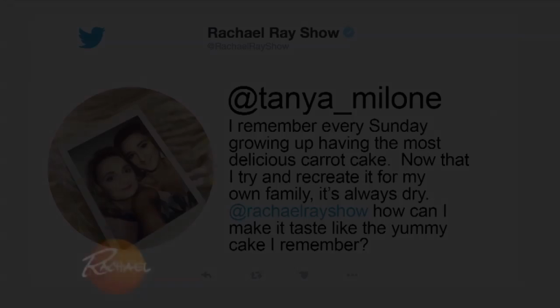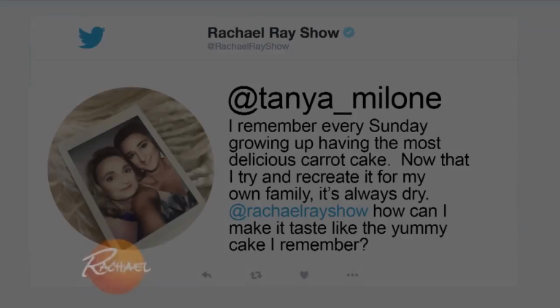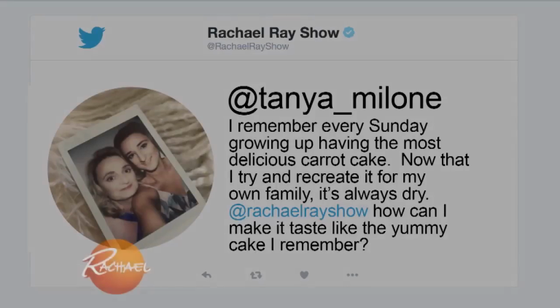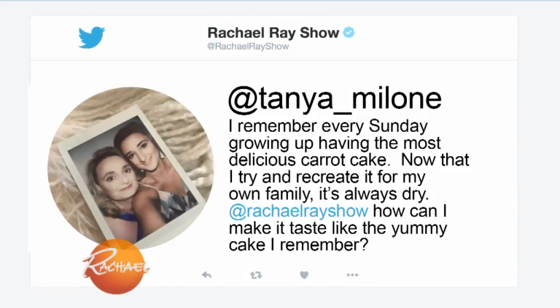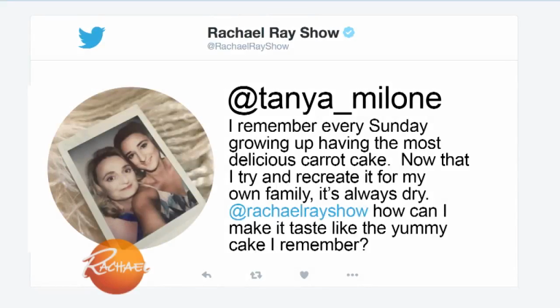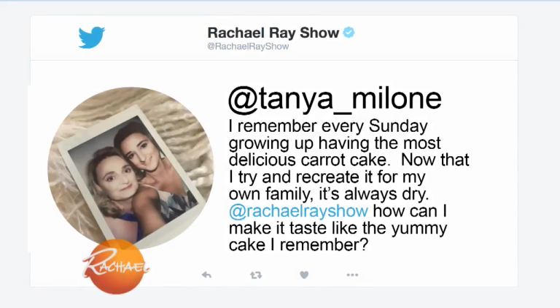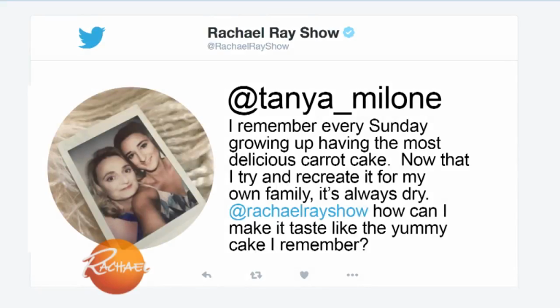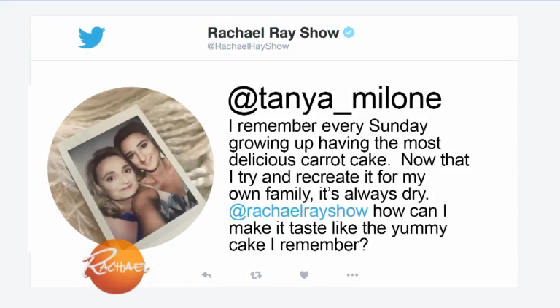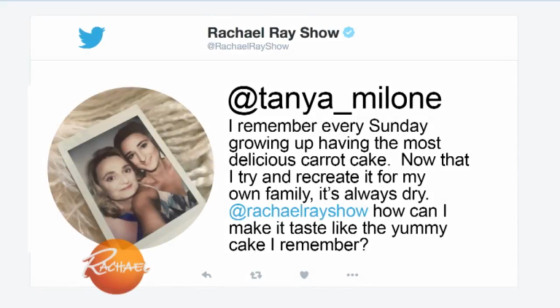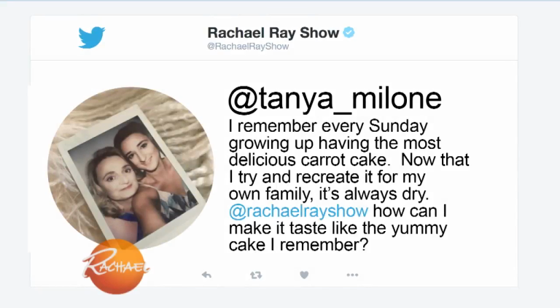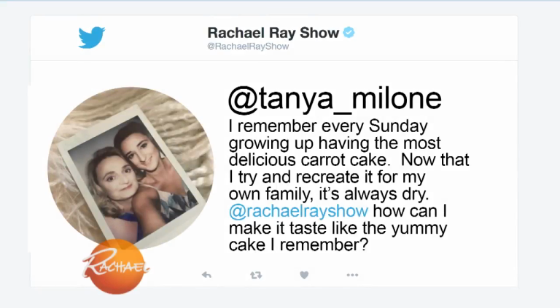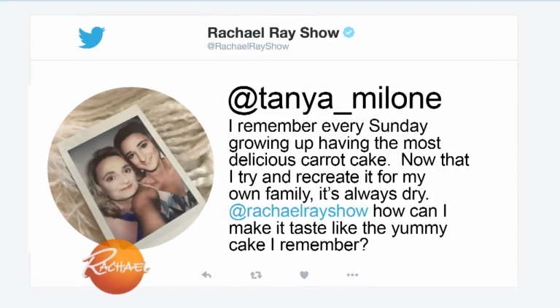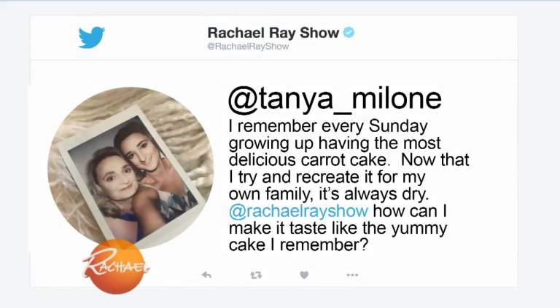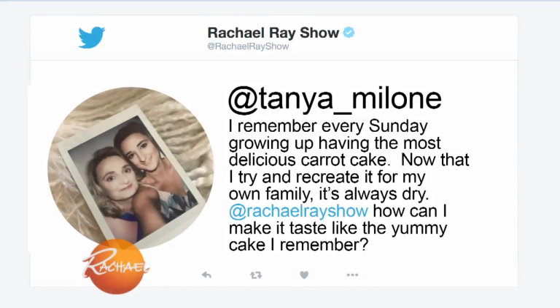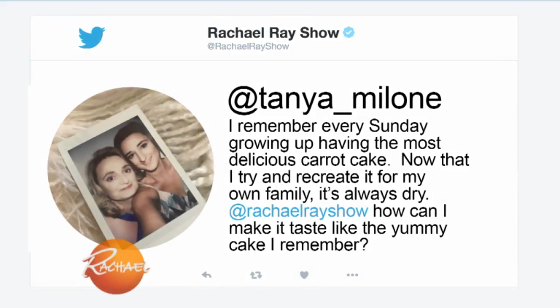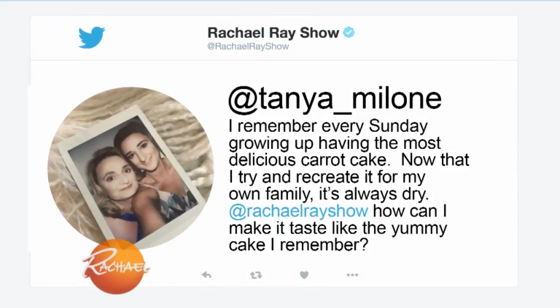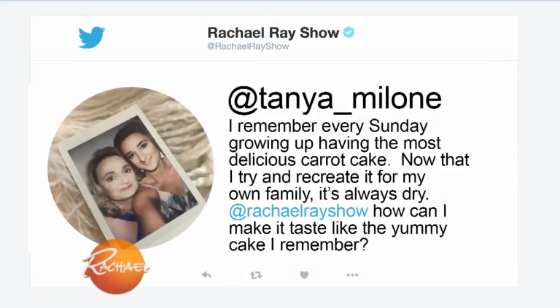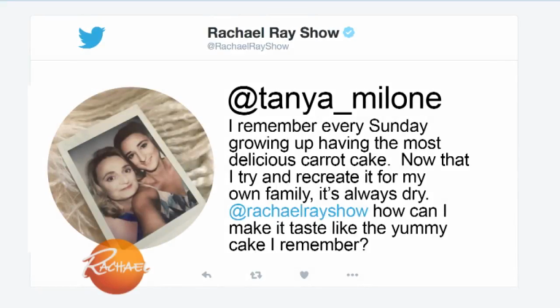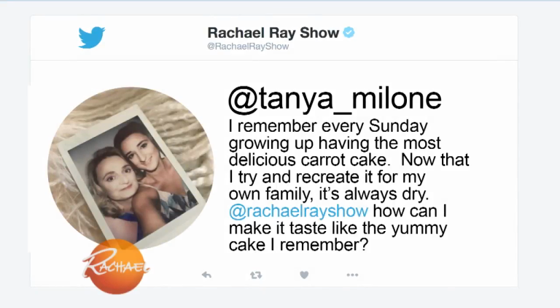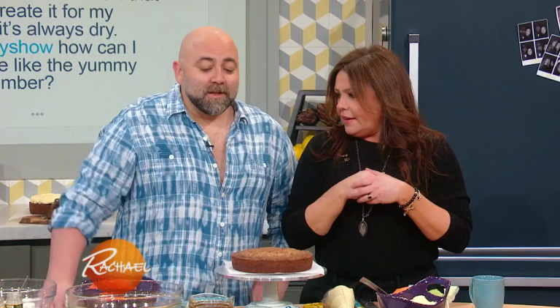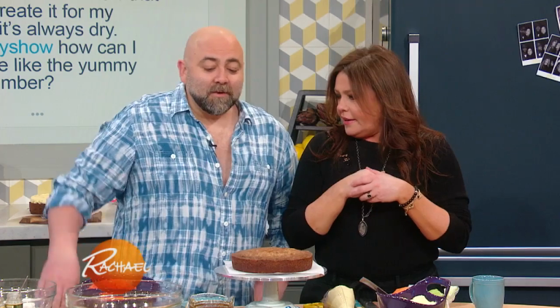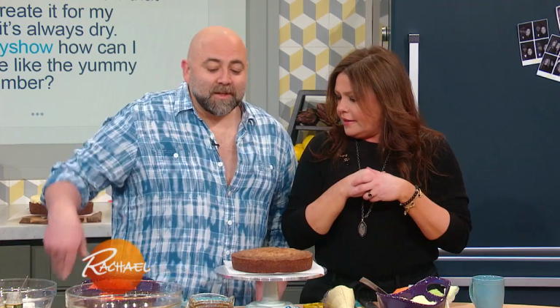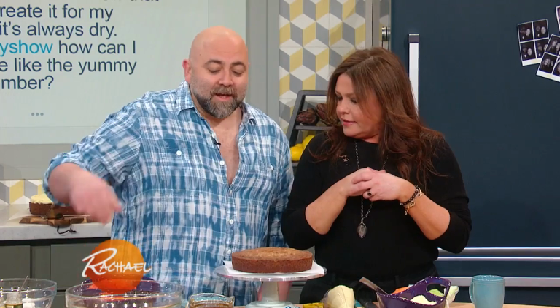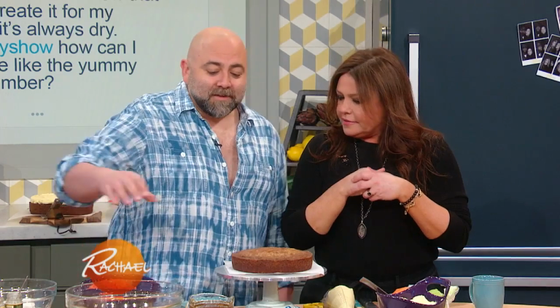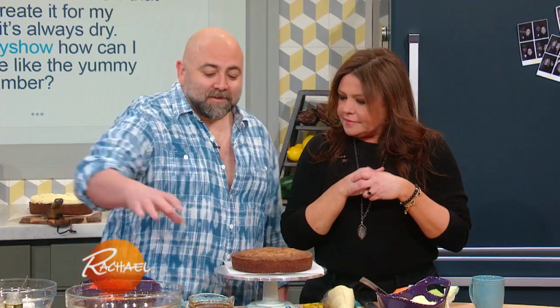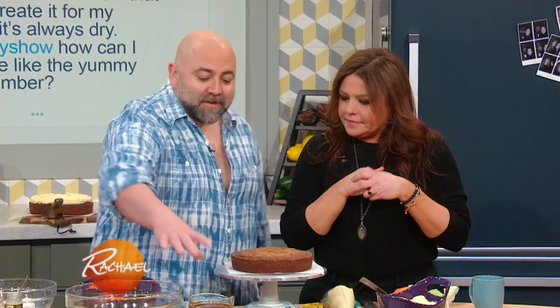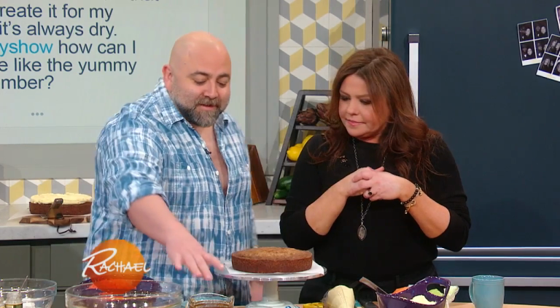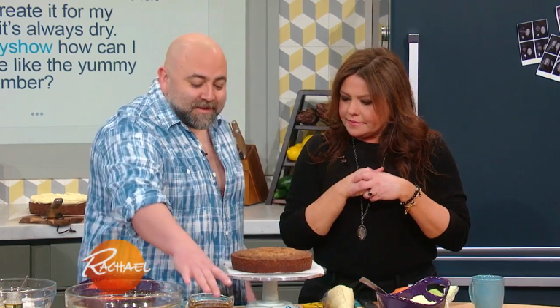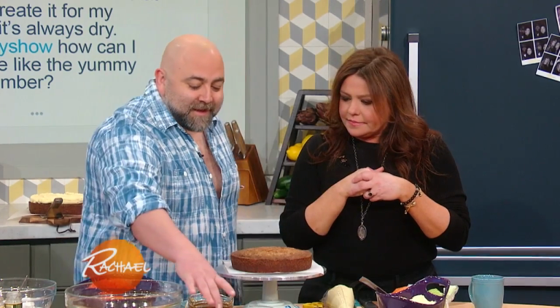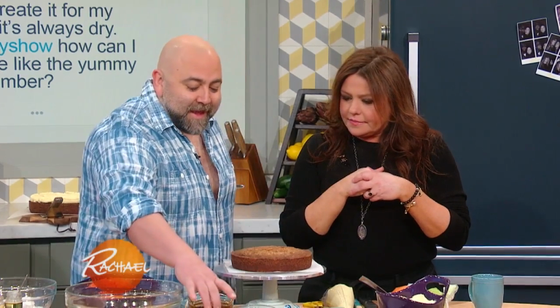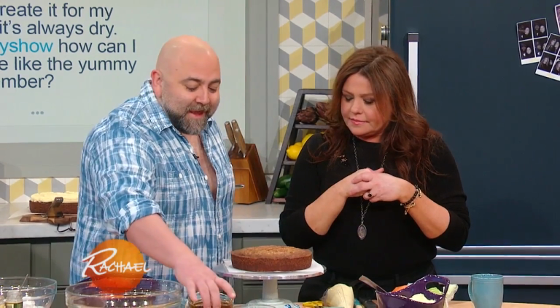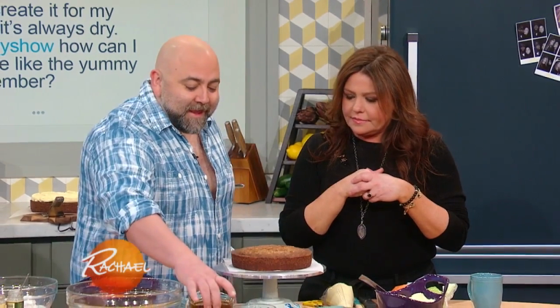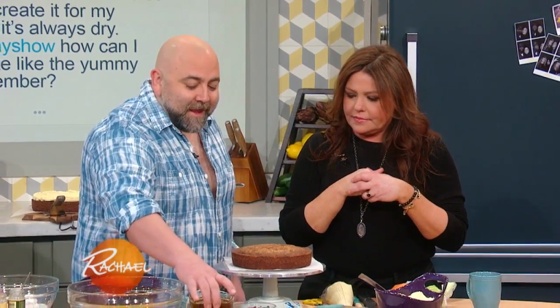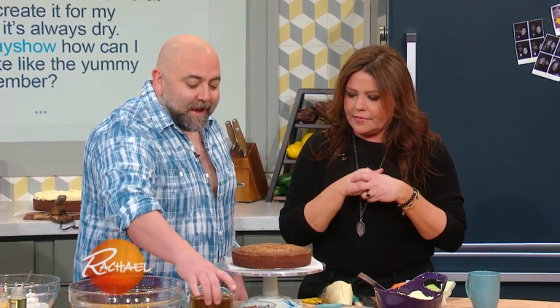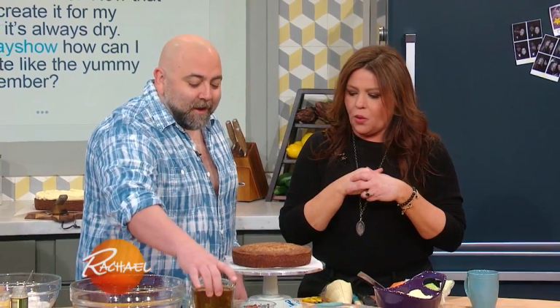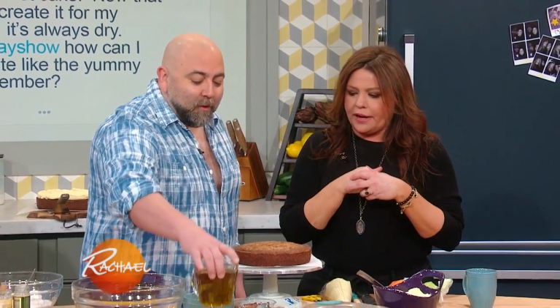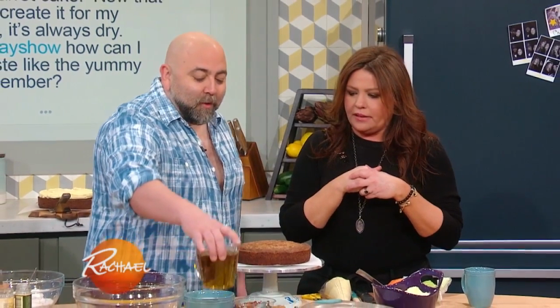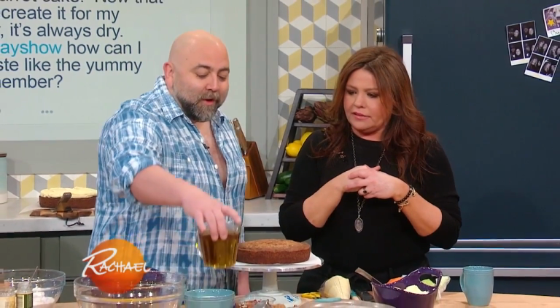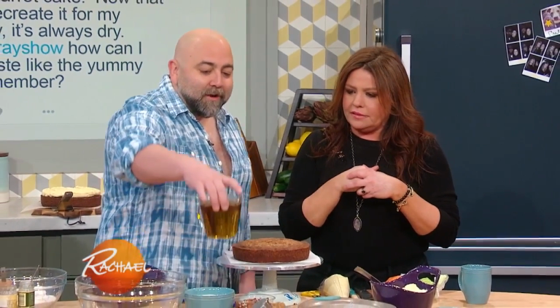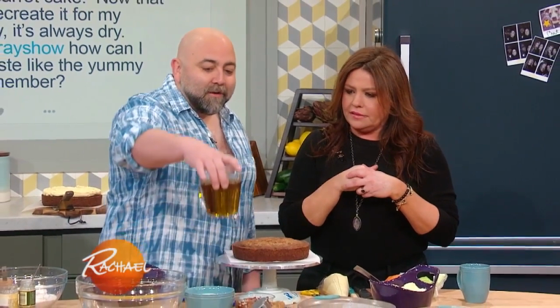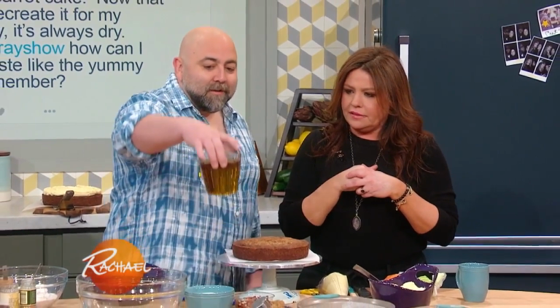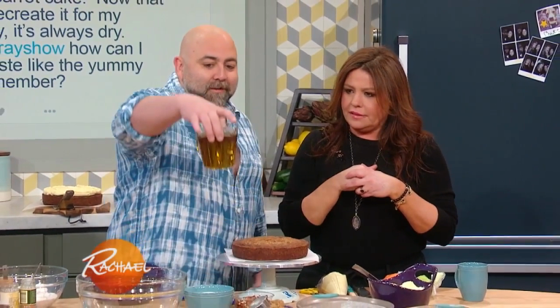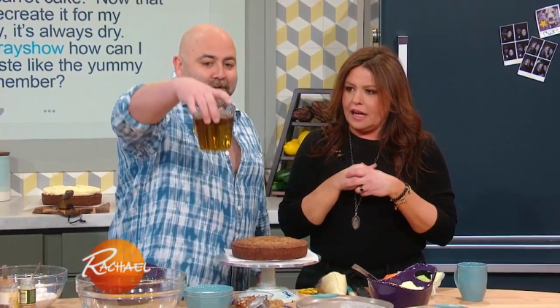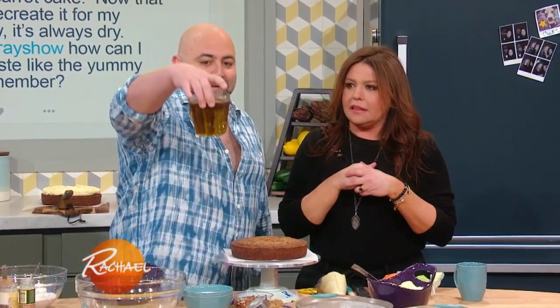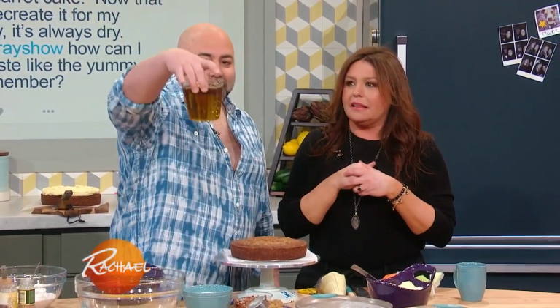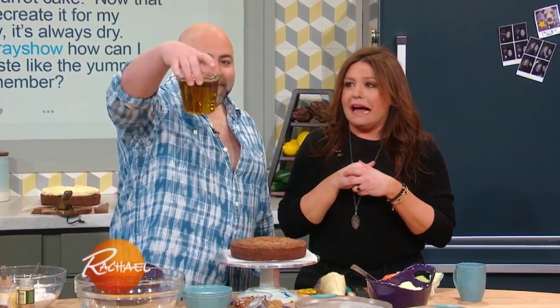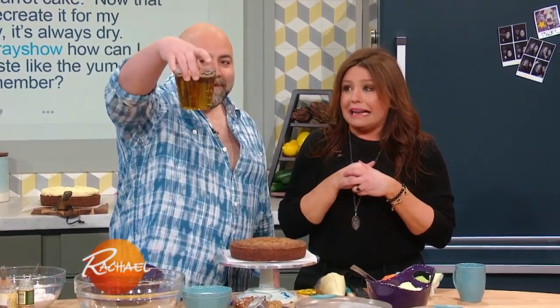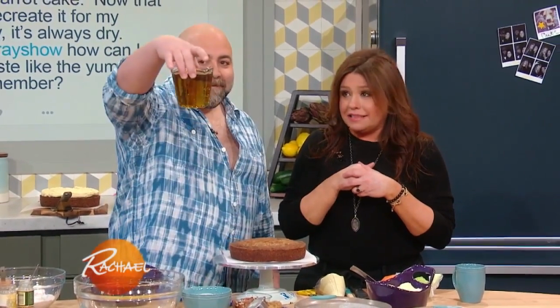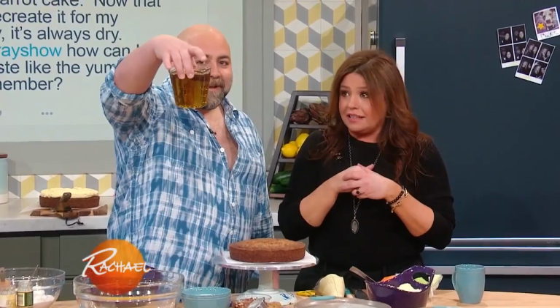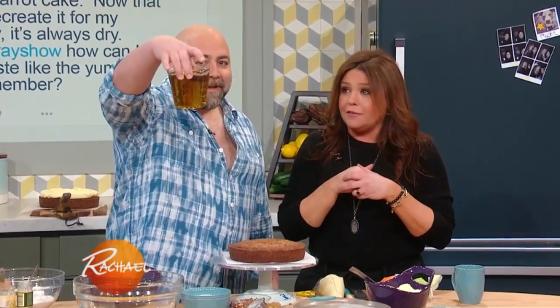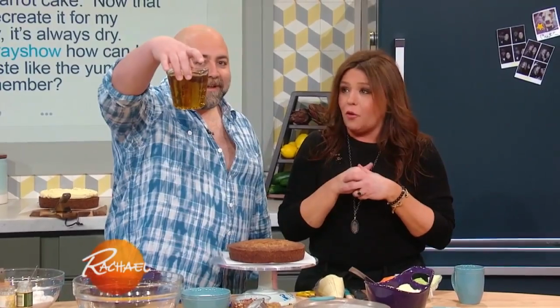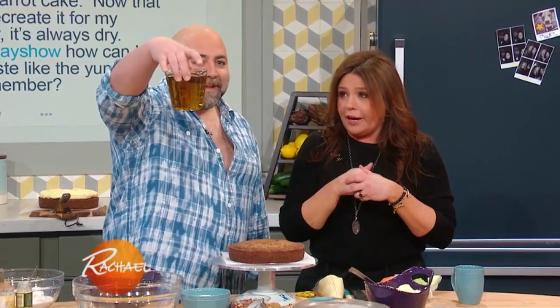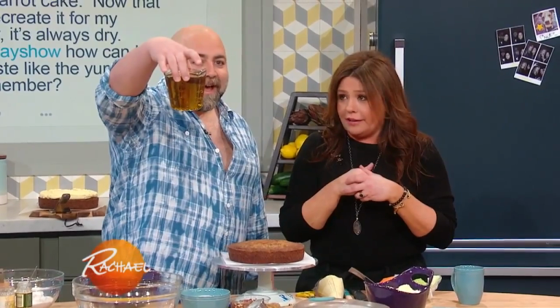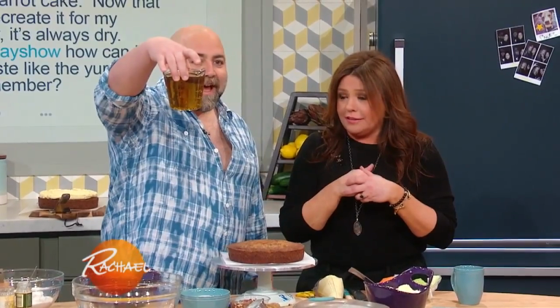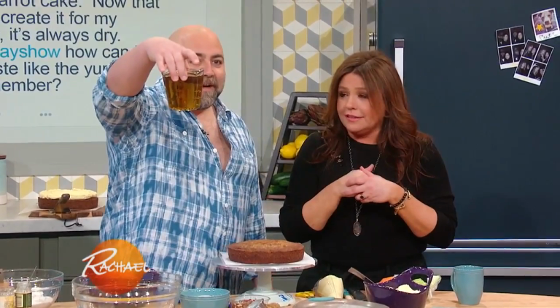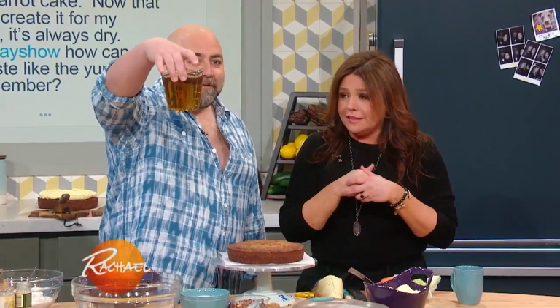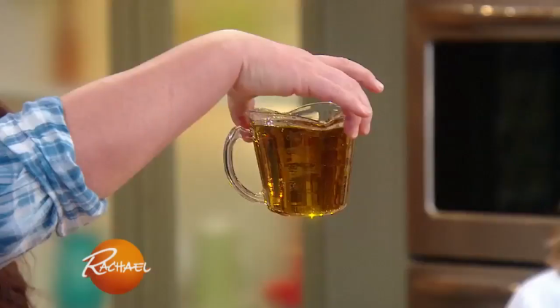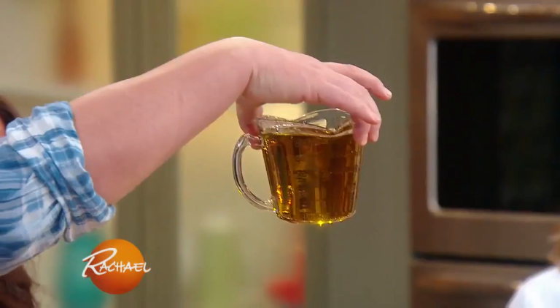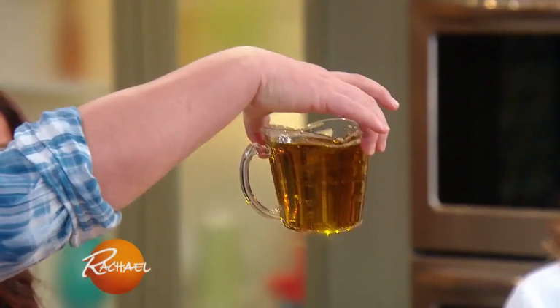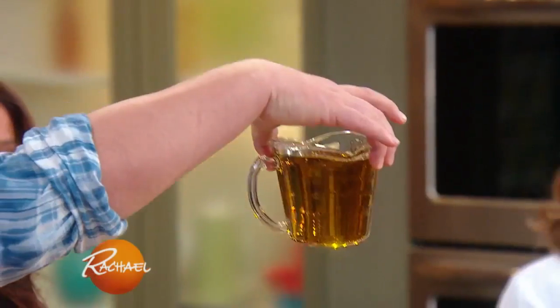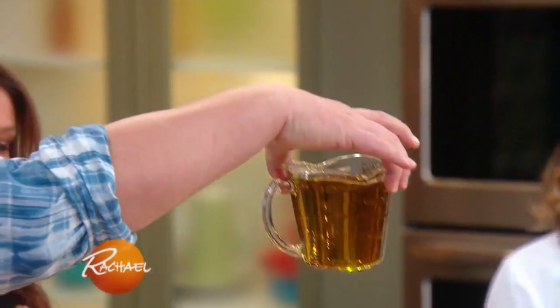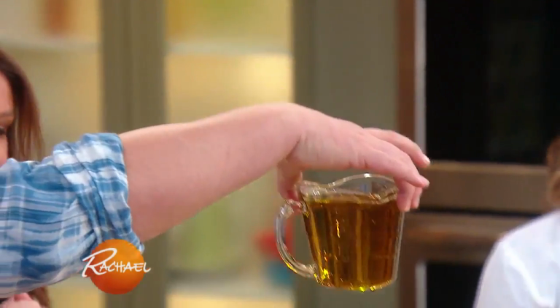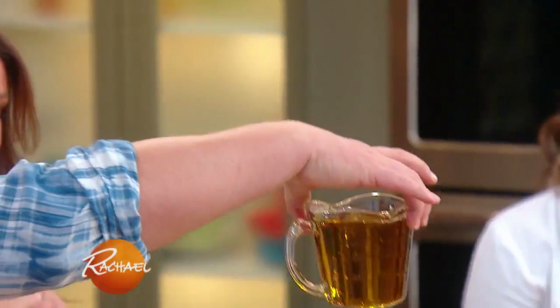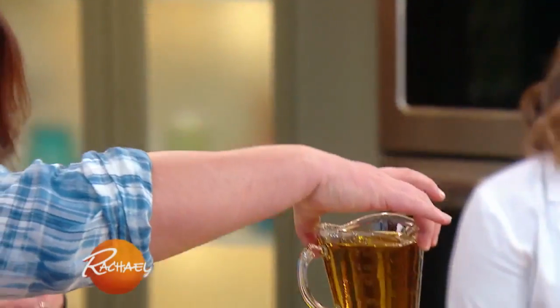She wants to make a yummy carrot cake. You know what the answer is? Oil. A lot of oil.